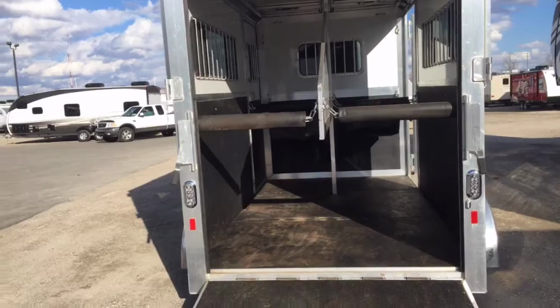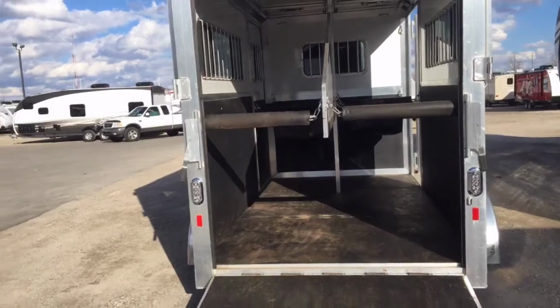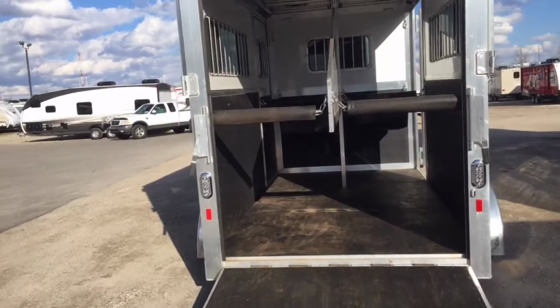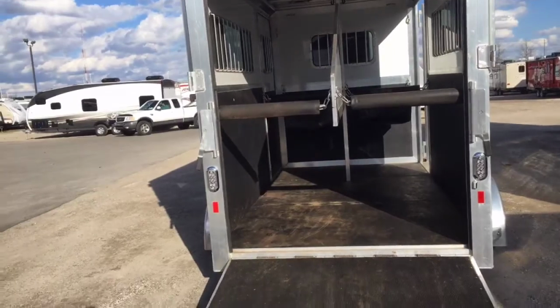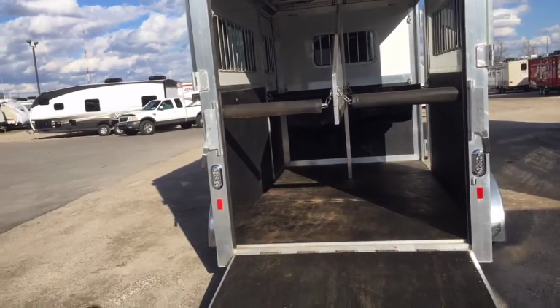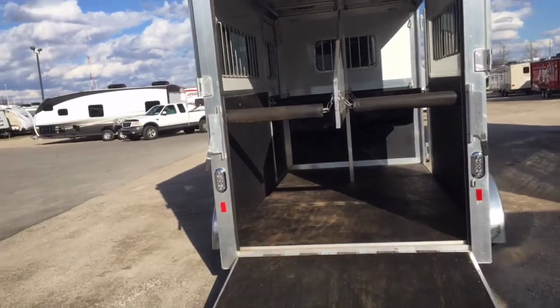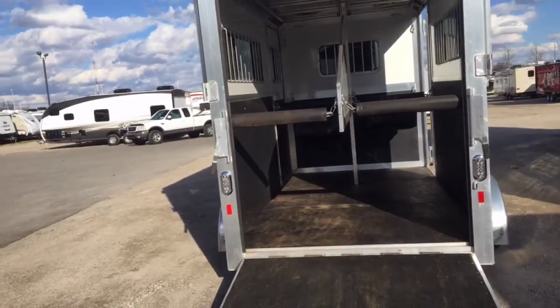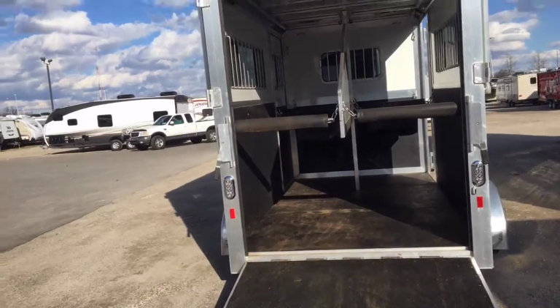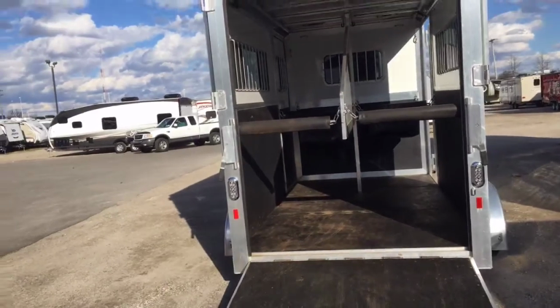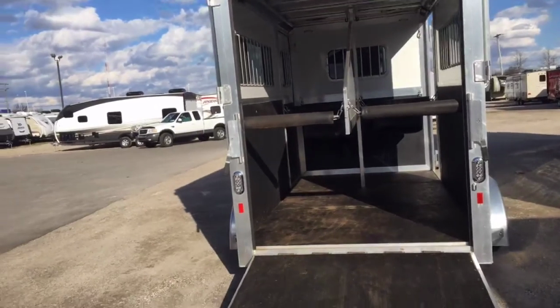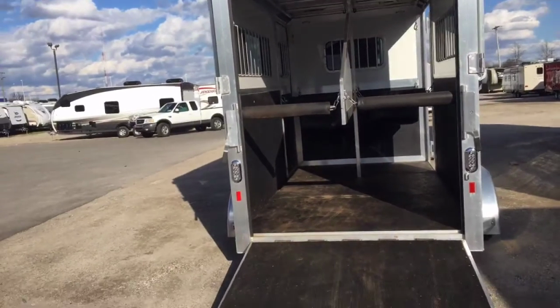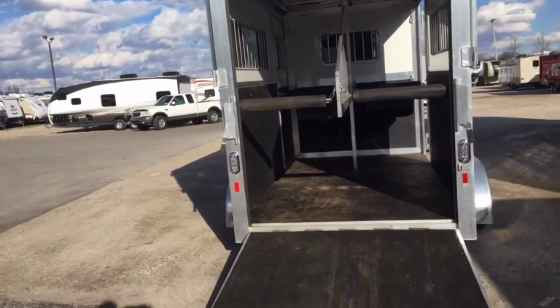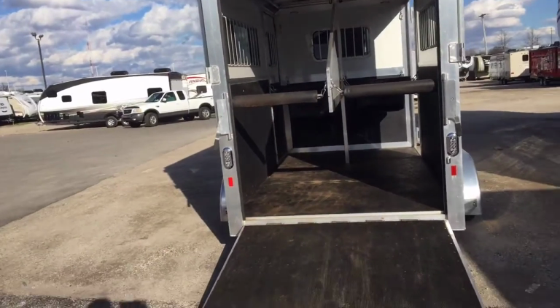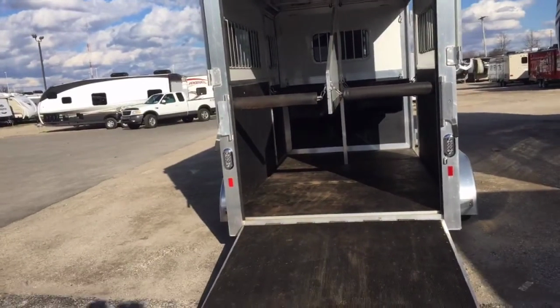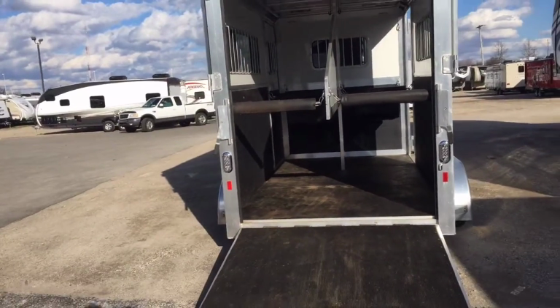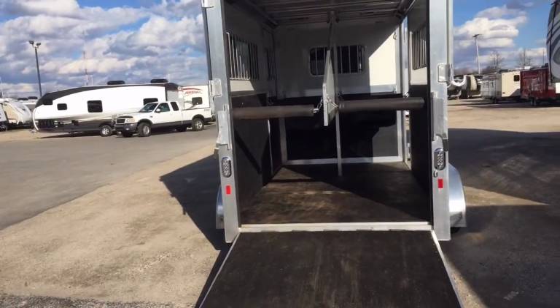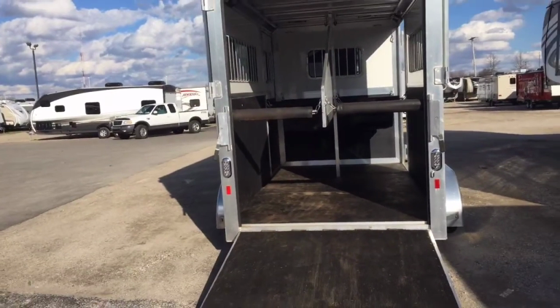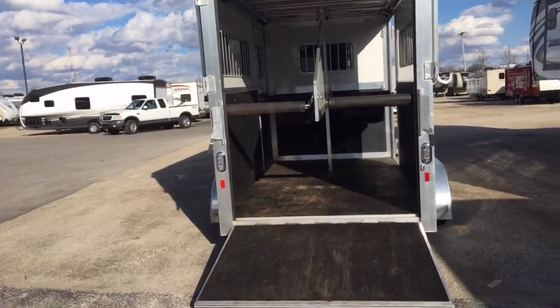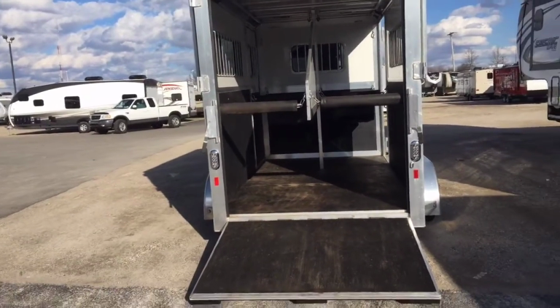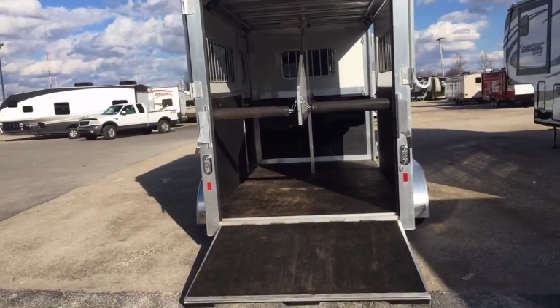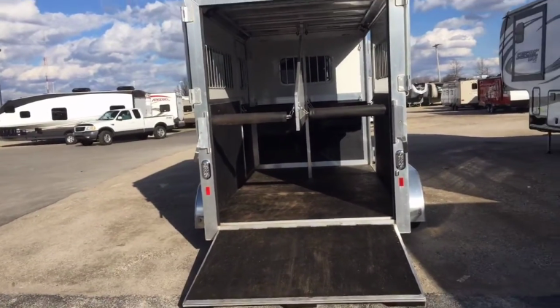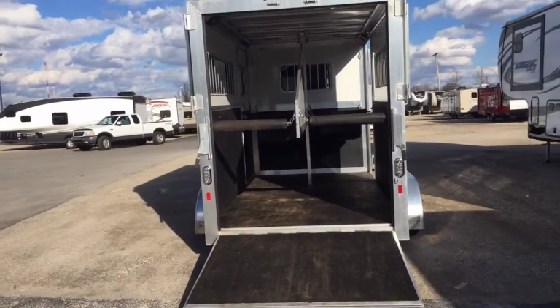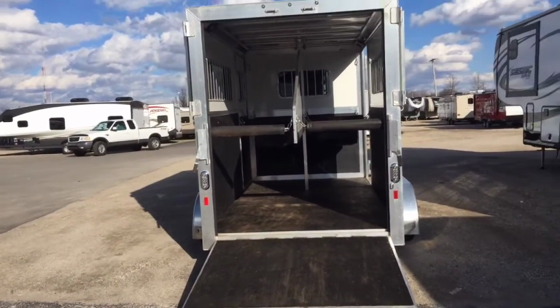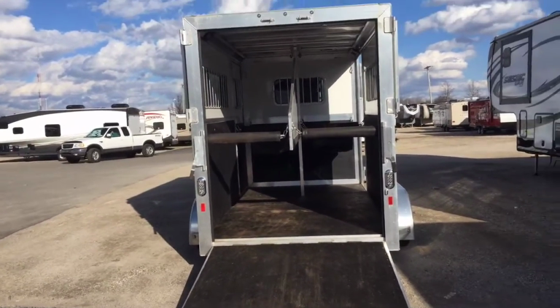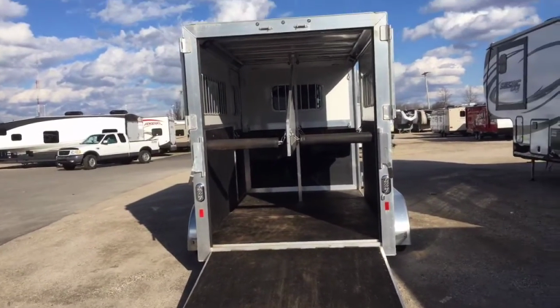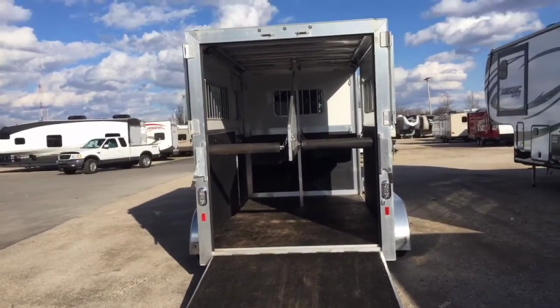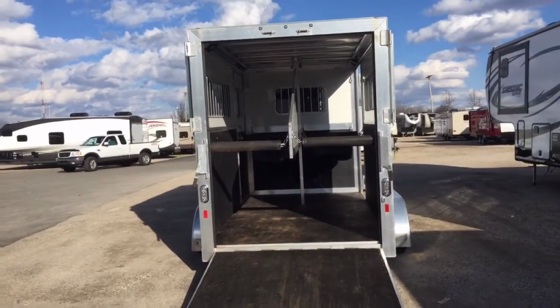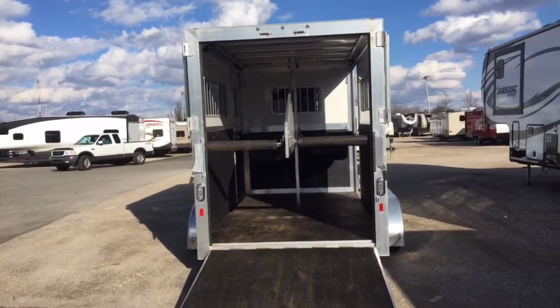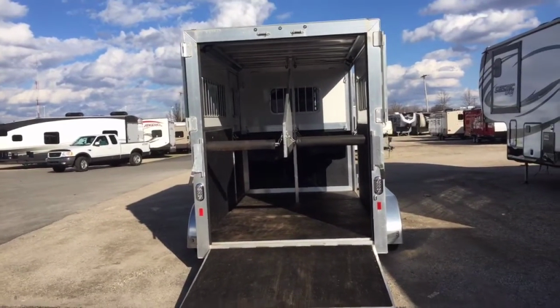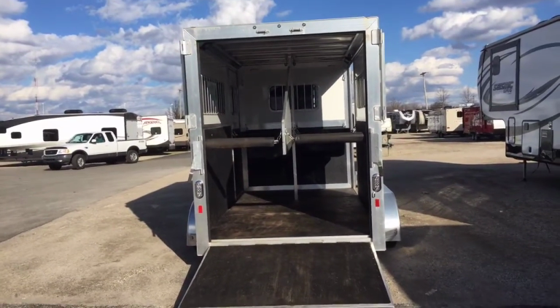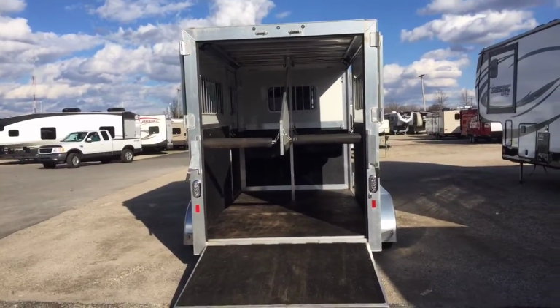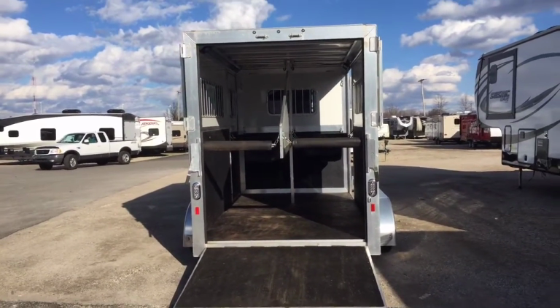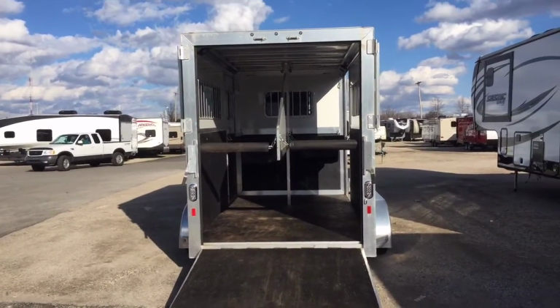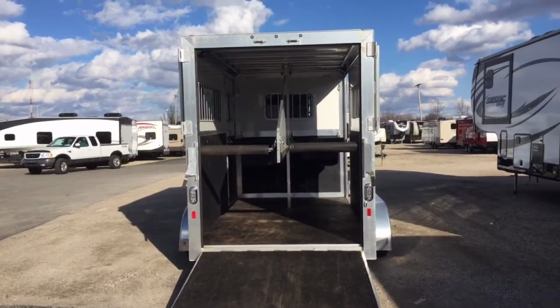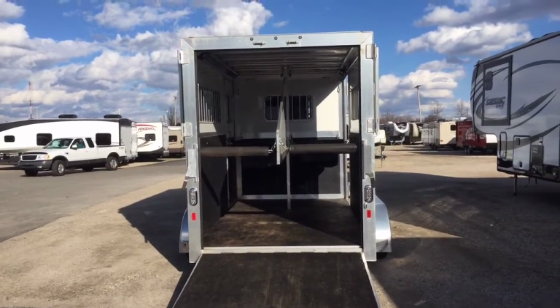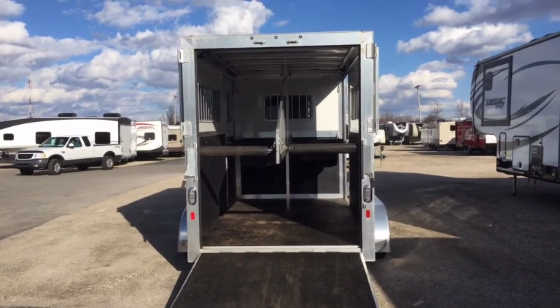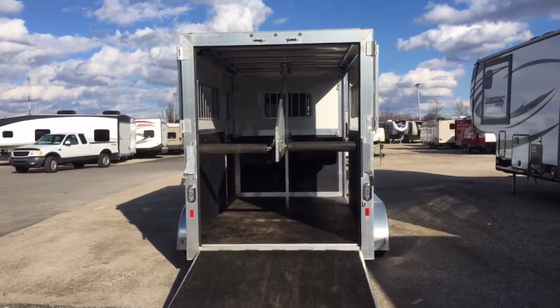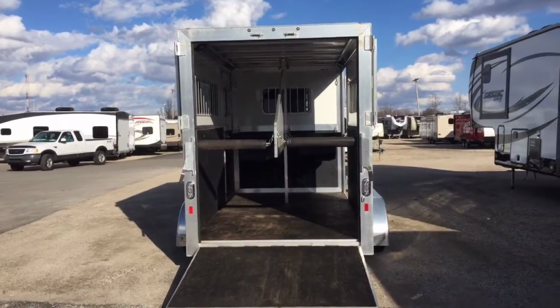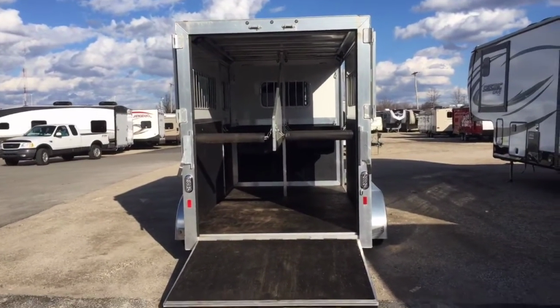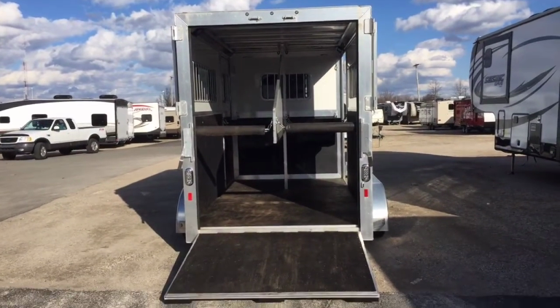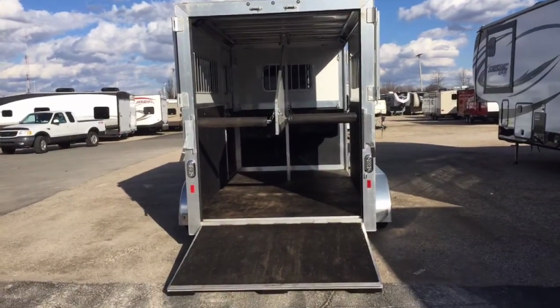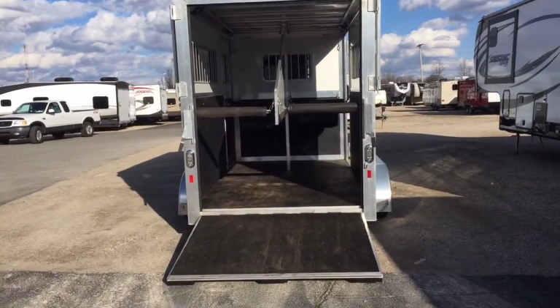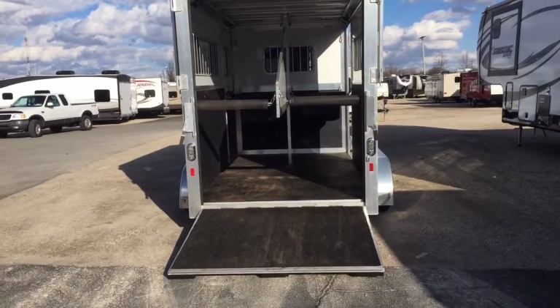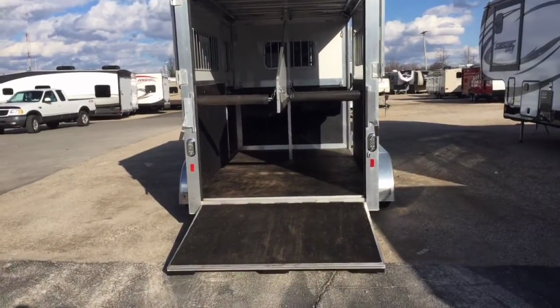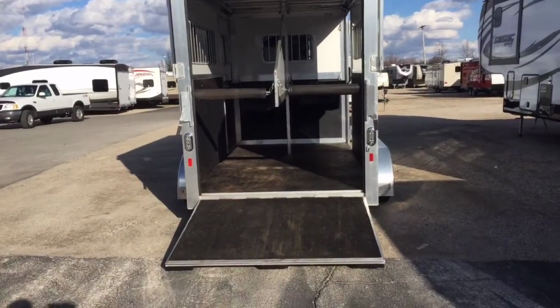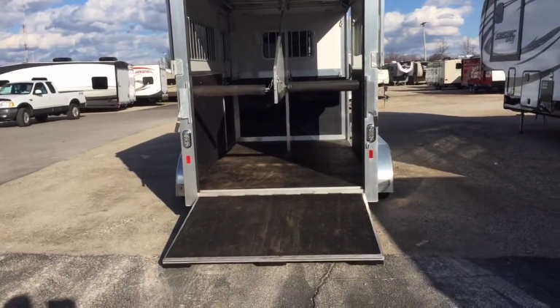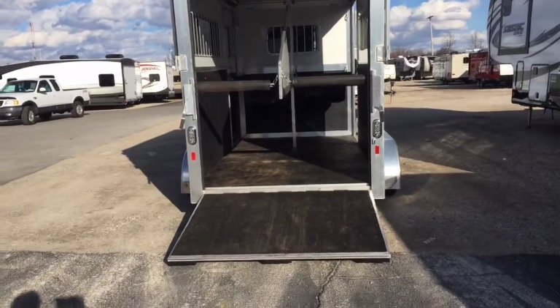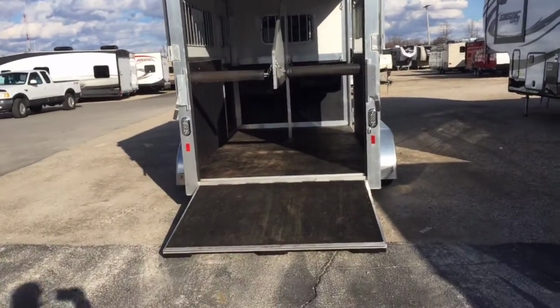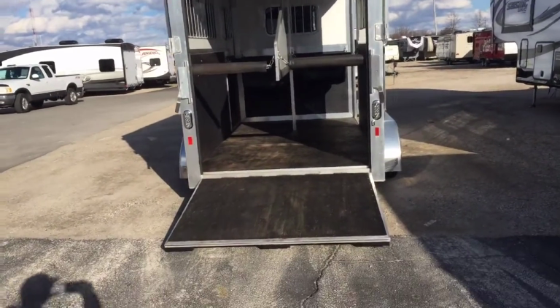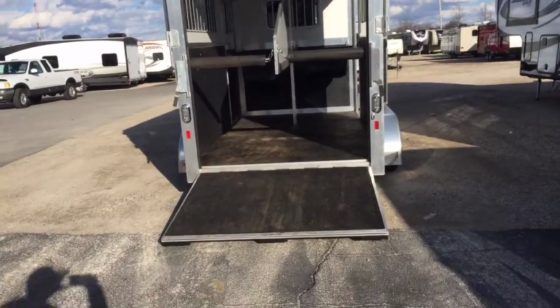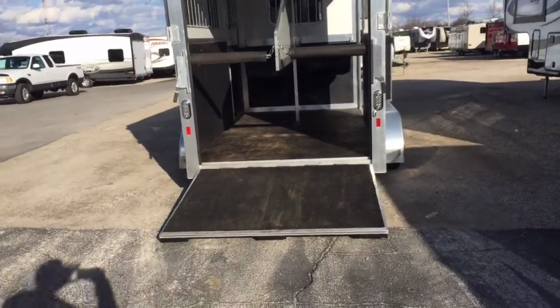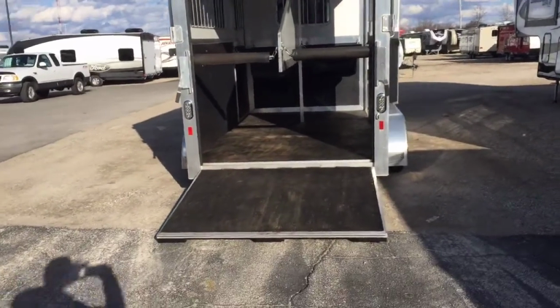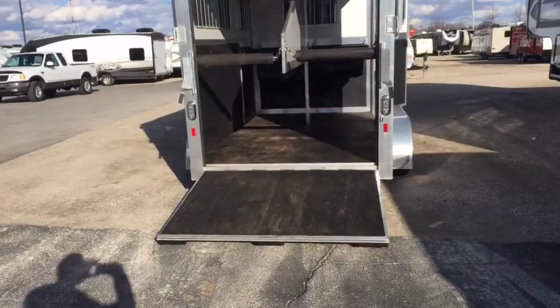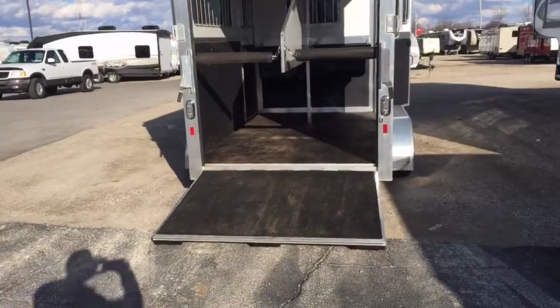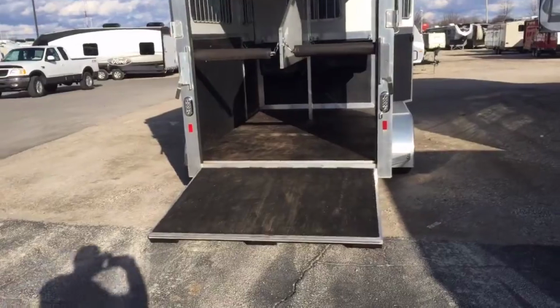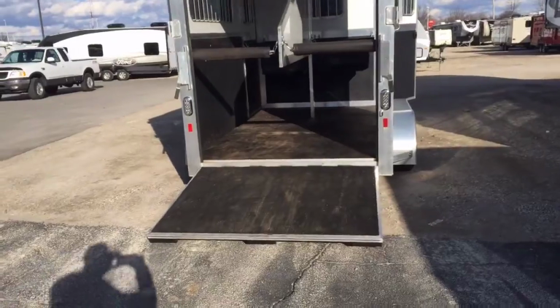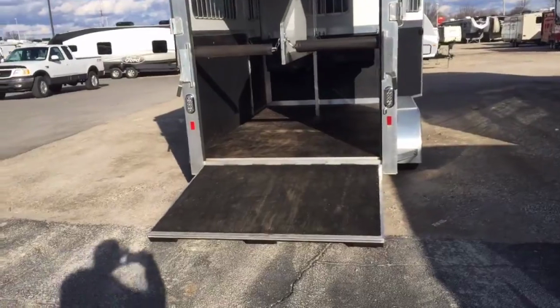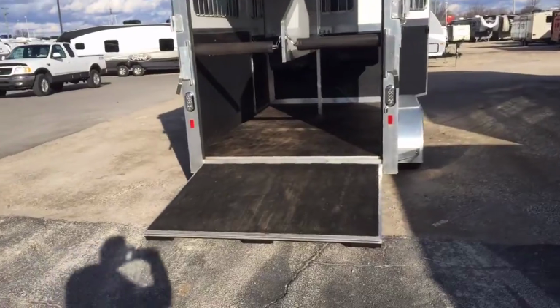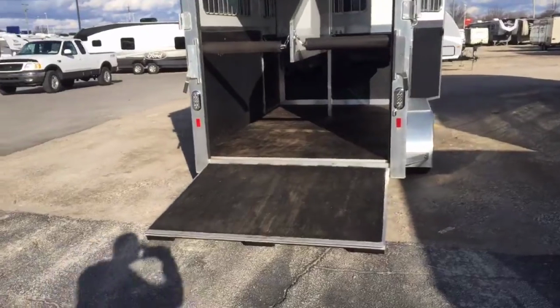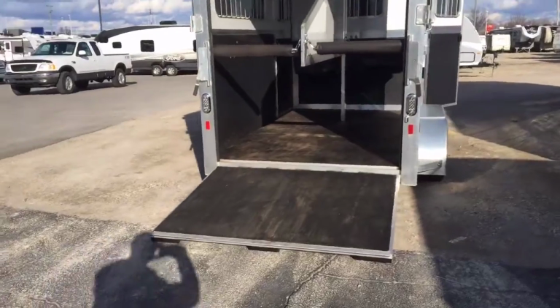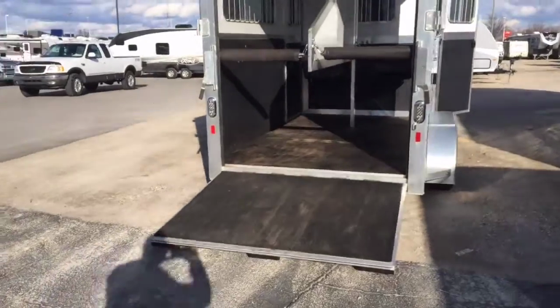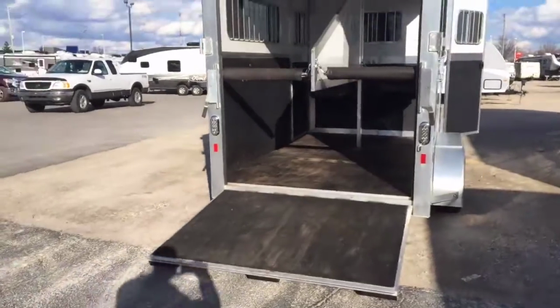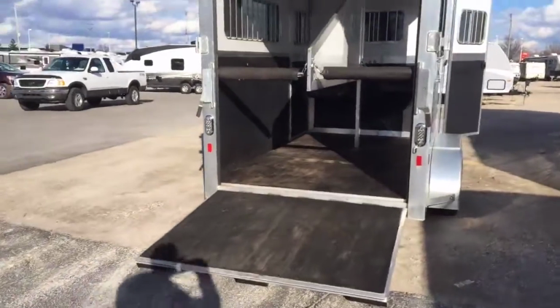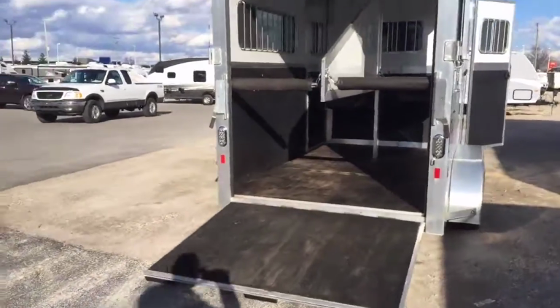Super clean. I couldn't ask for a used trailer to be in much better shape than this thing. Very, very clean and well-kept.